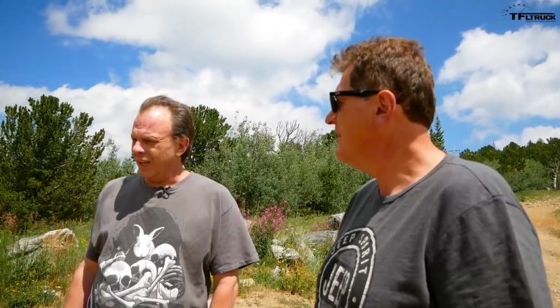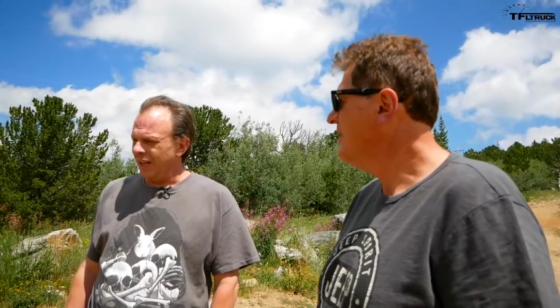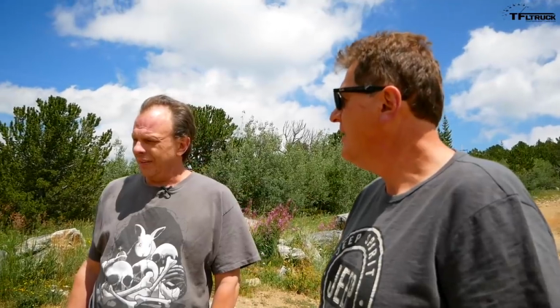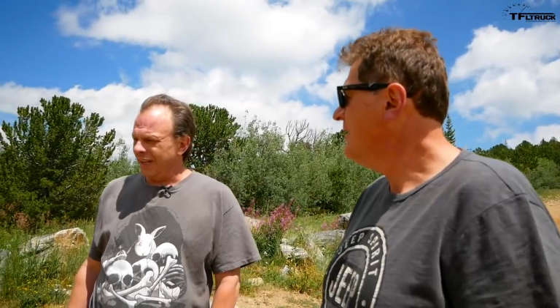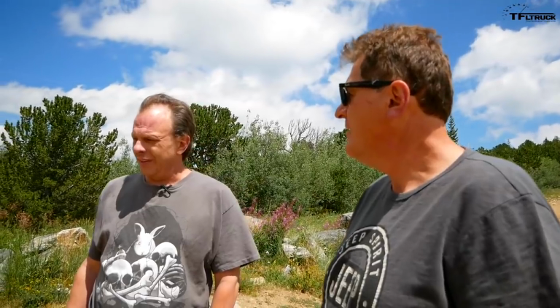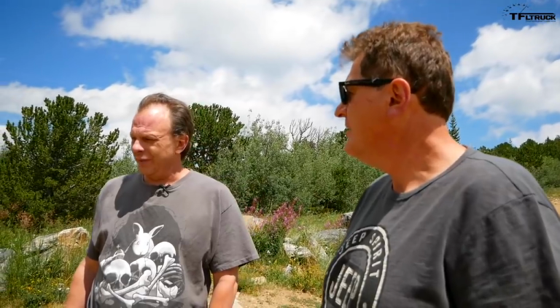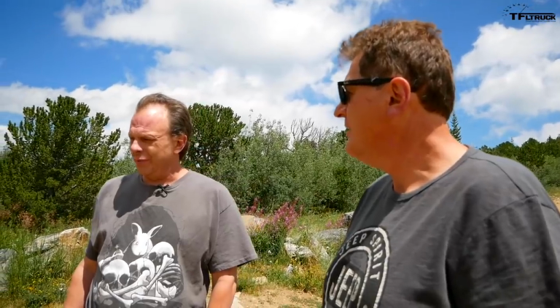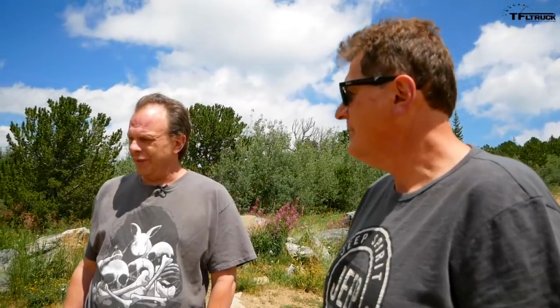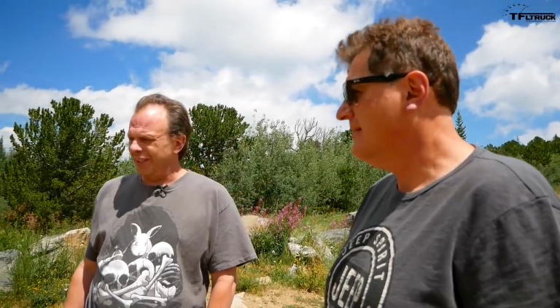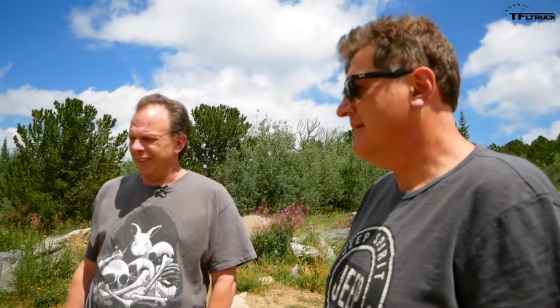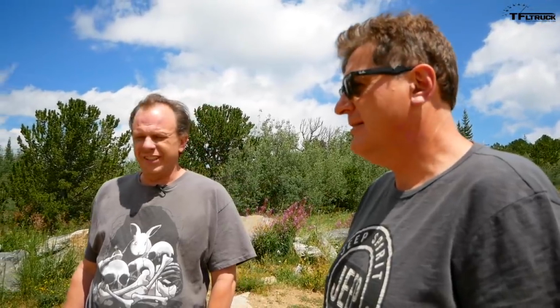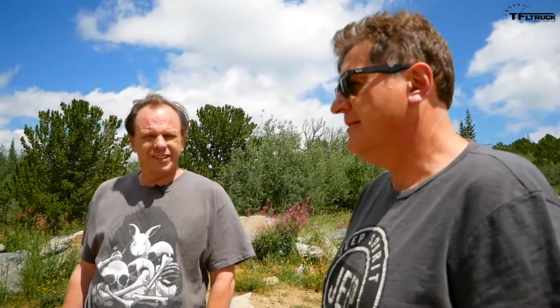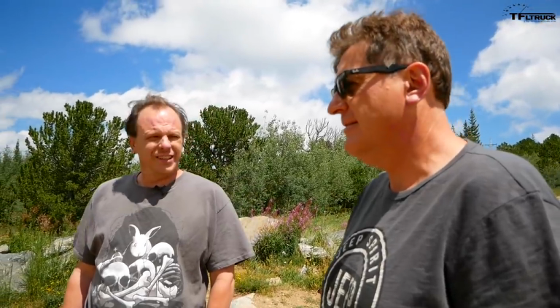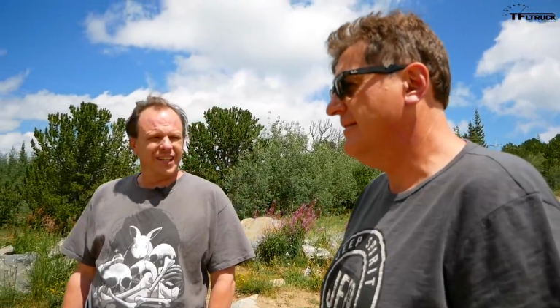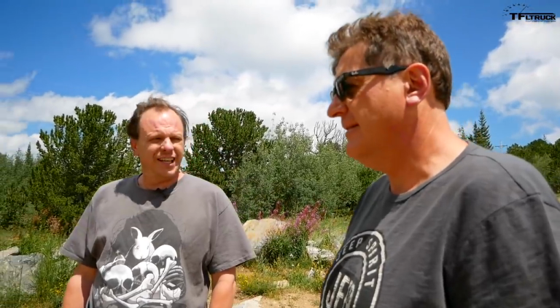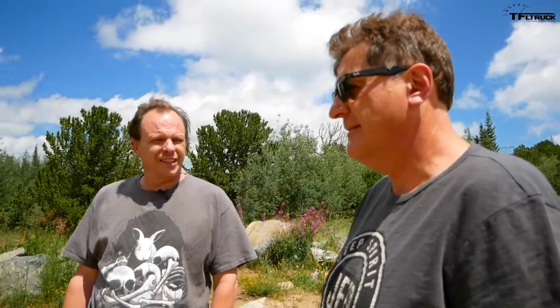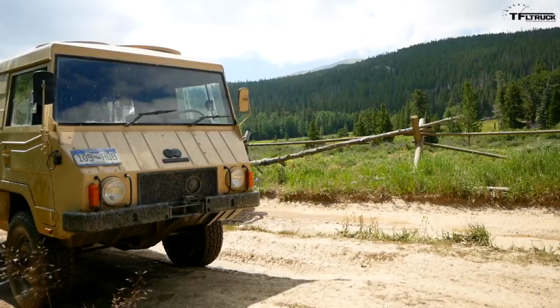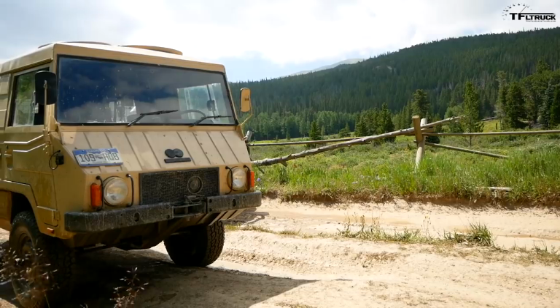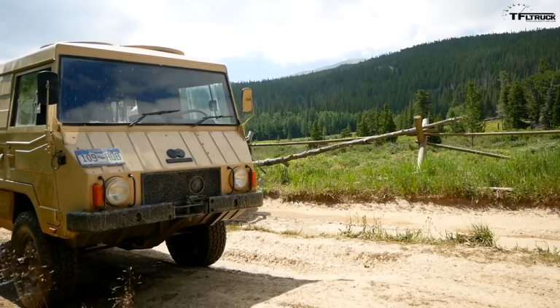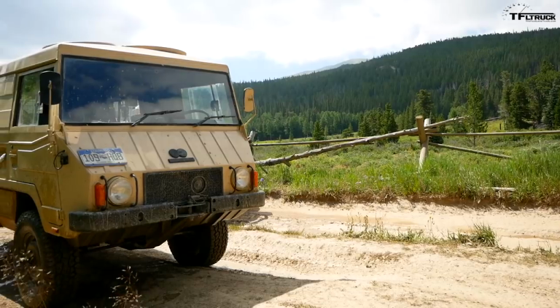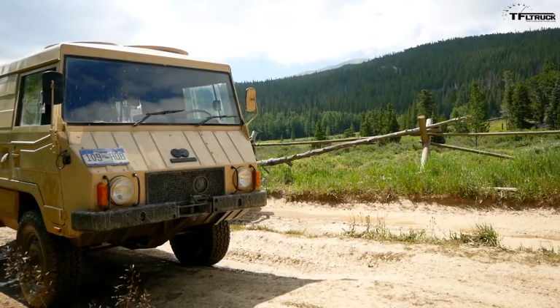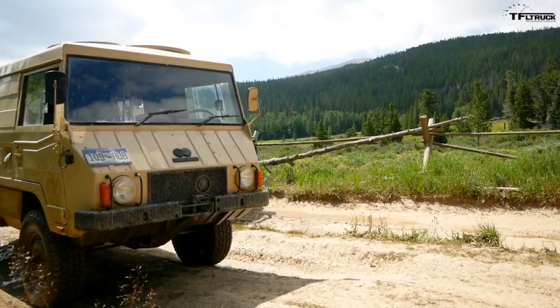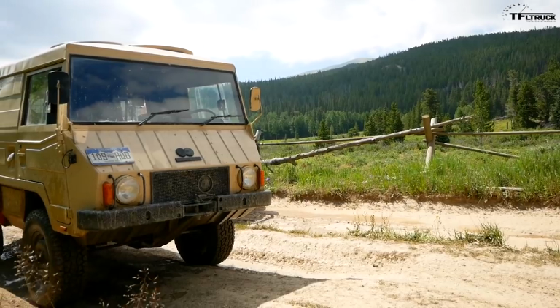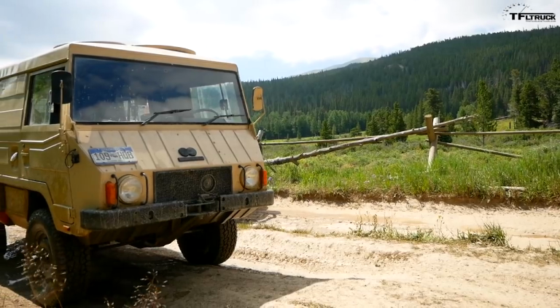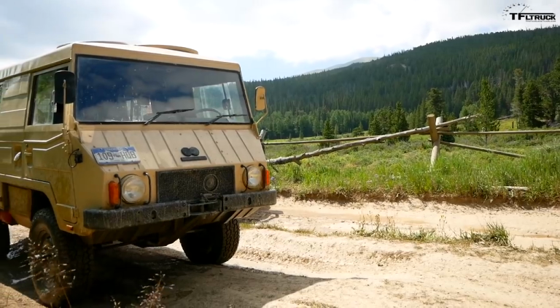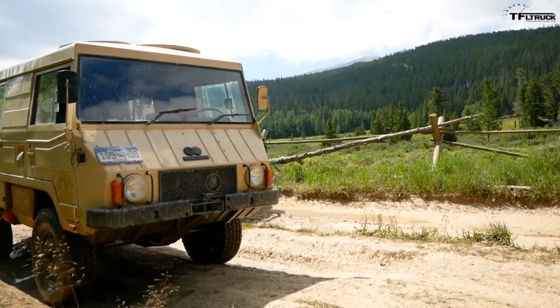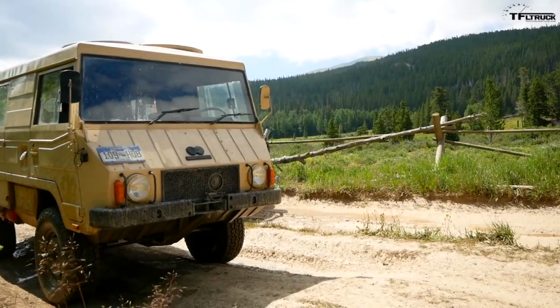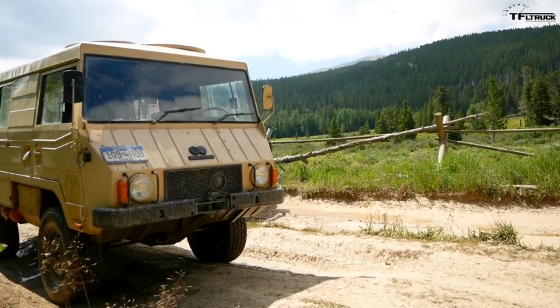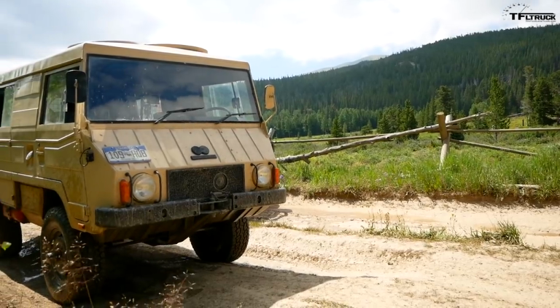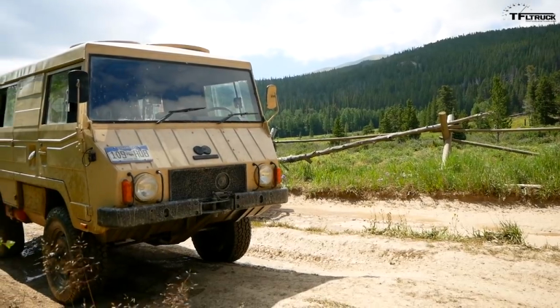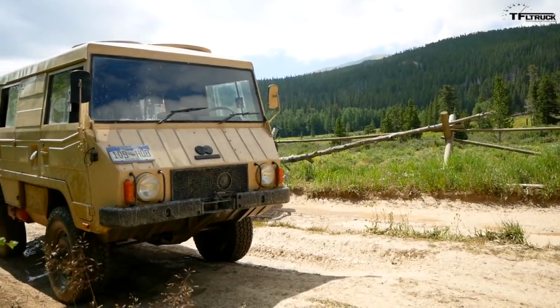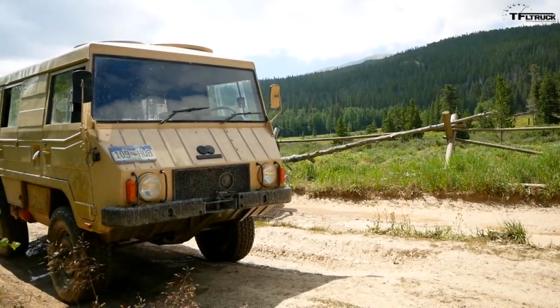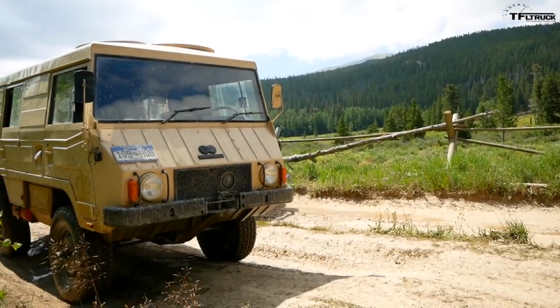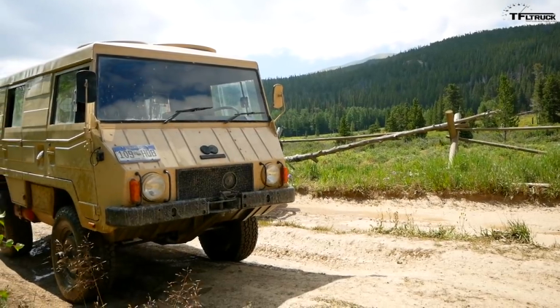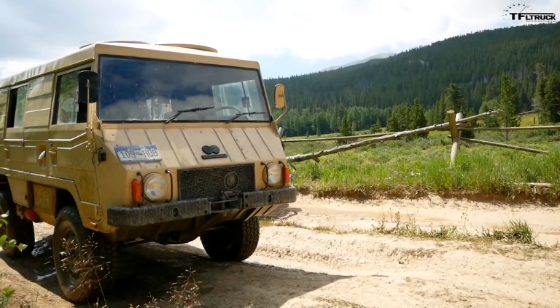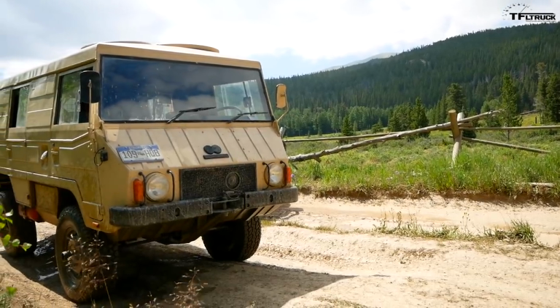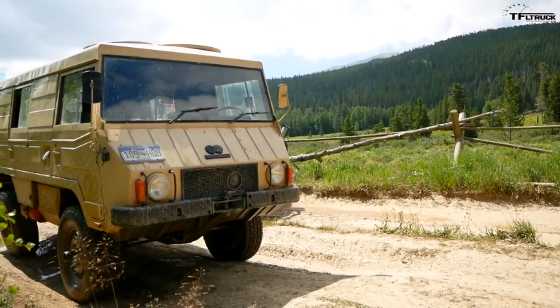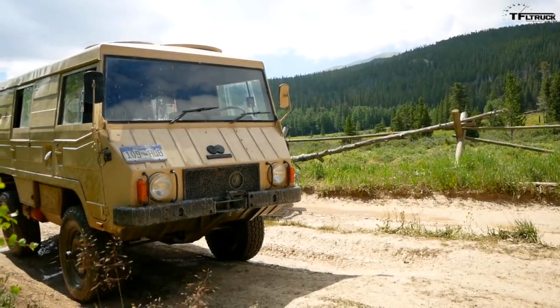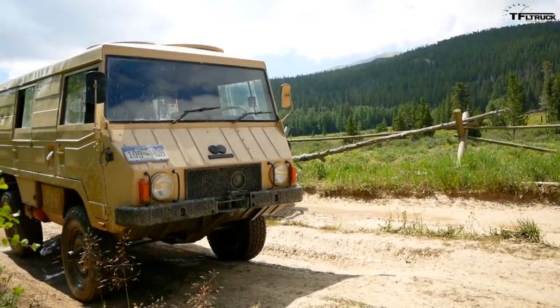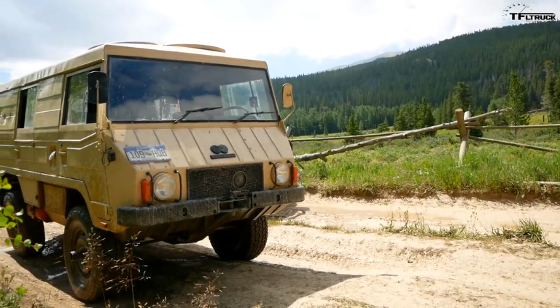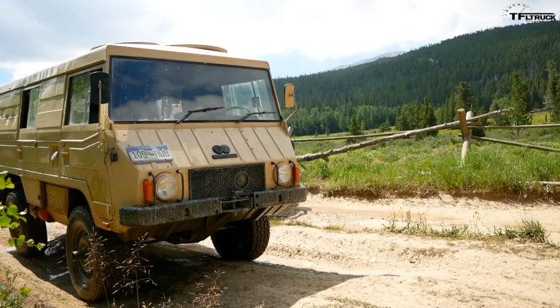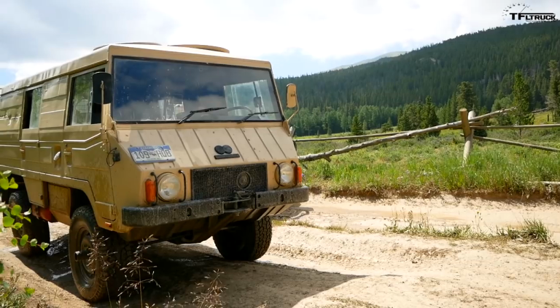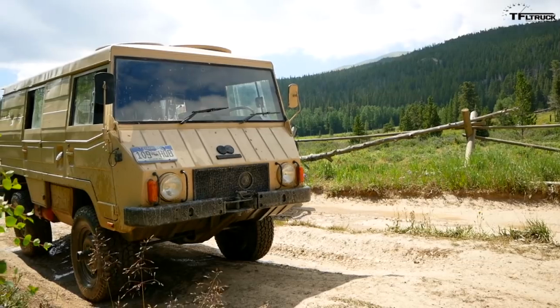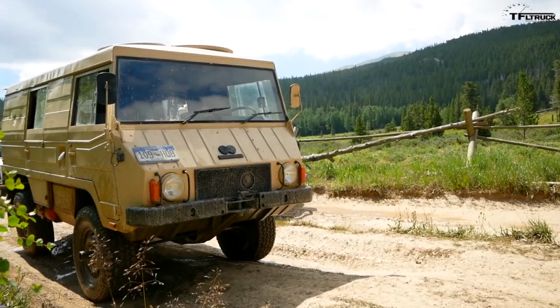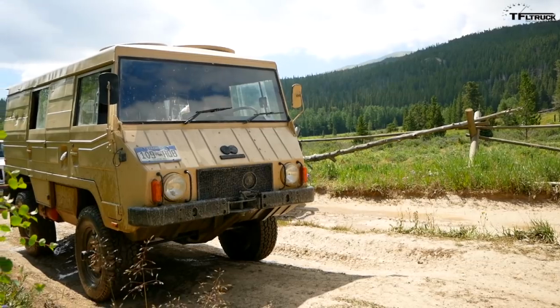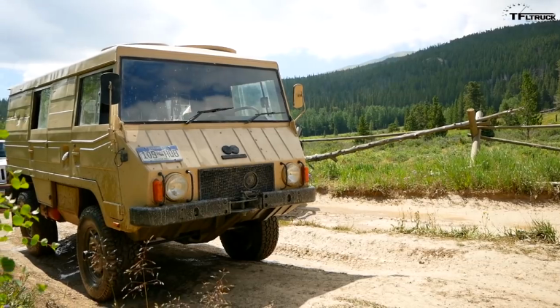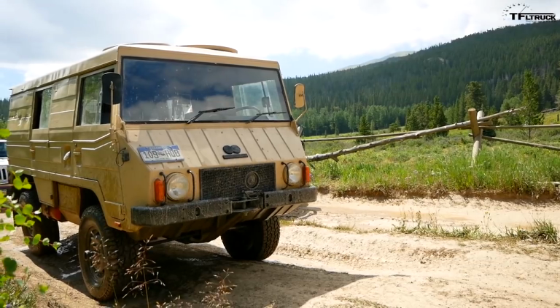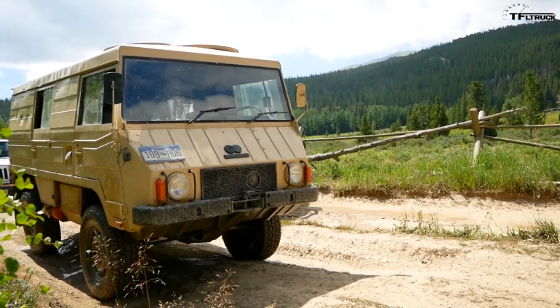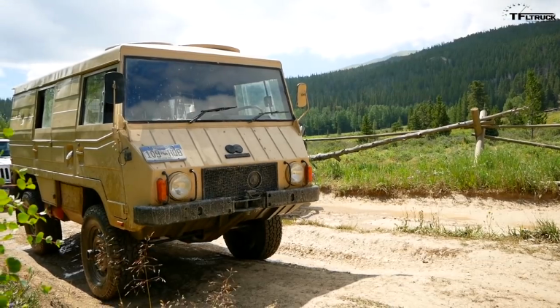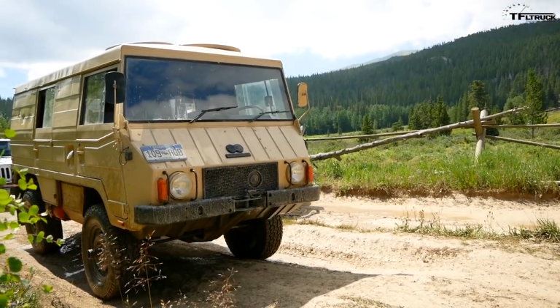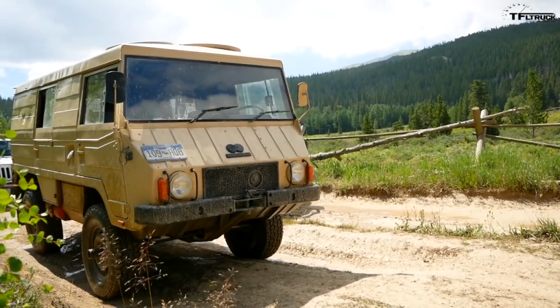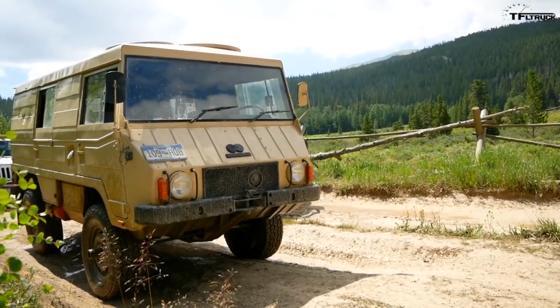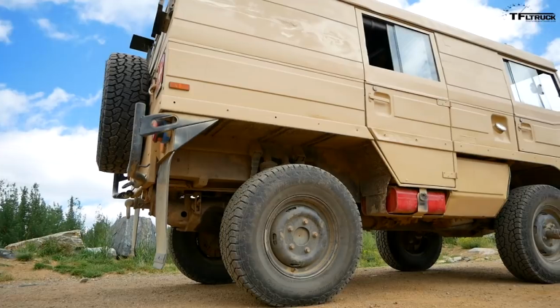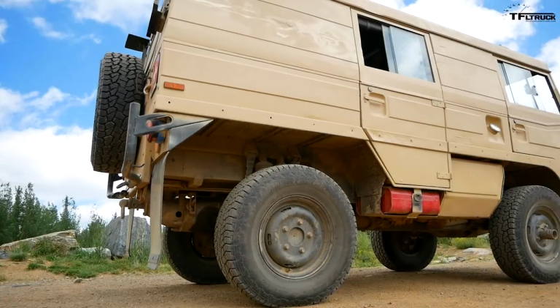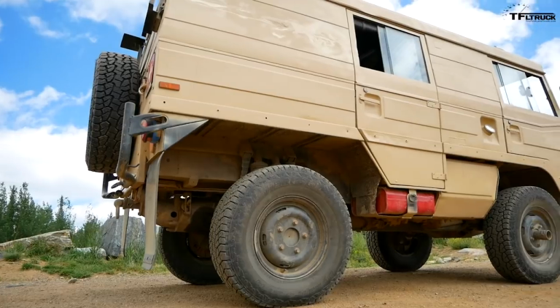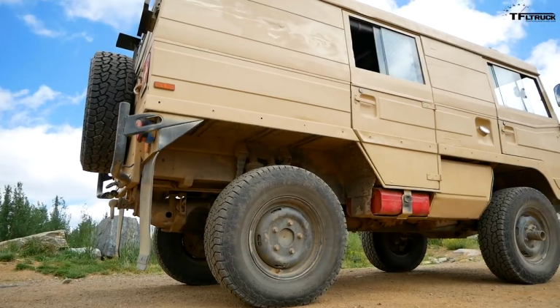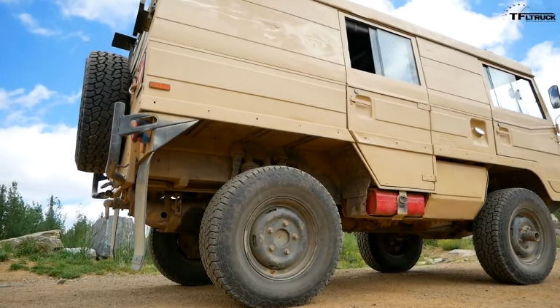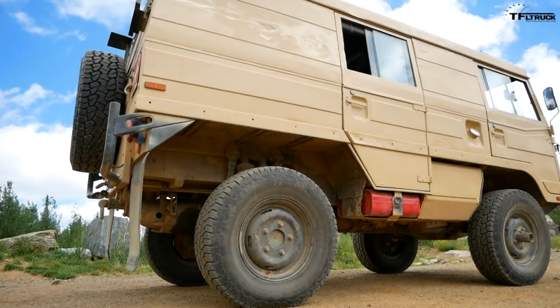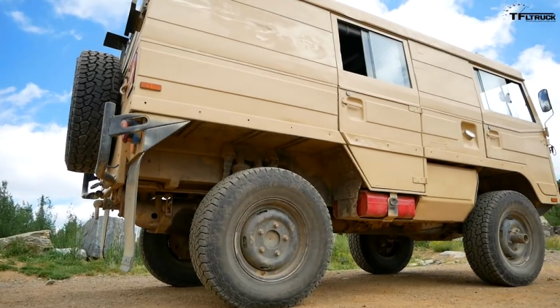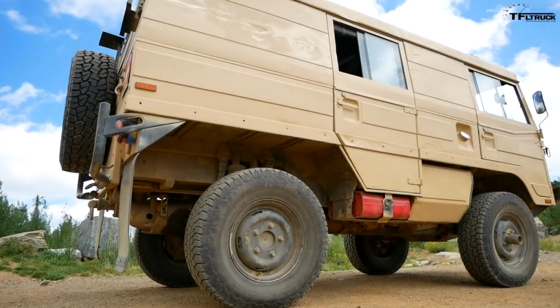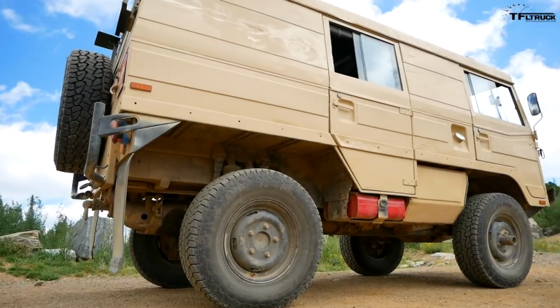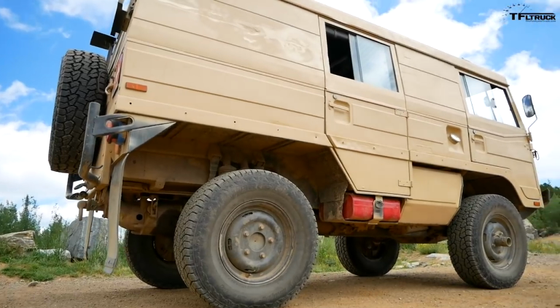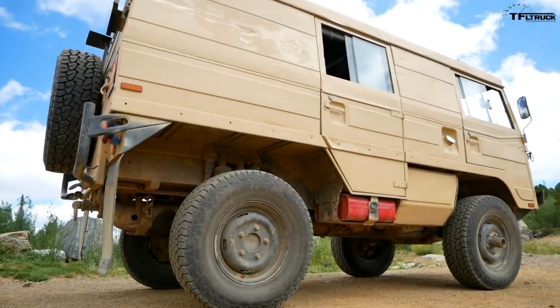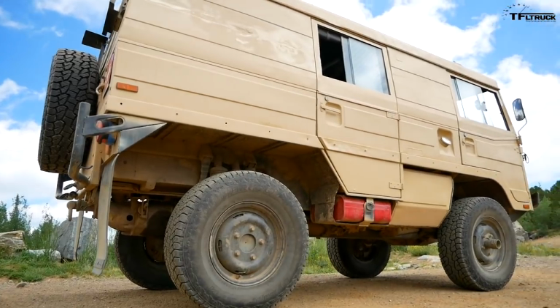I've had it for about a year and a half. Why did you buy it? Because they look like they're fun and fast off-road.